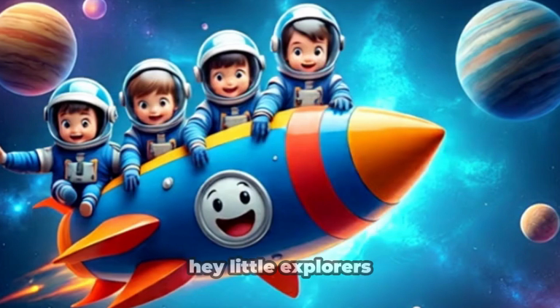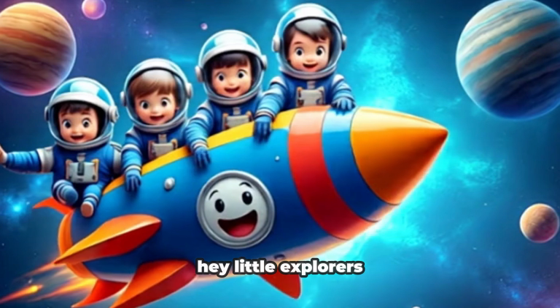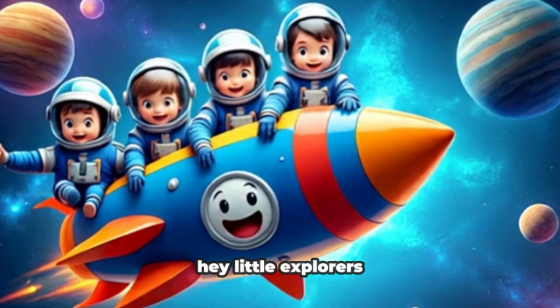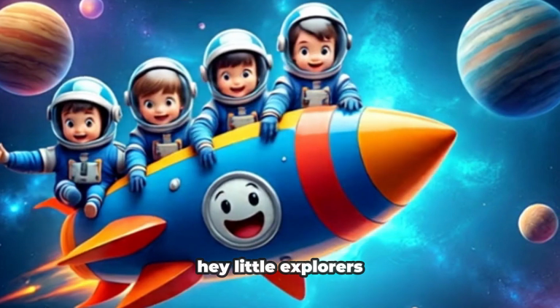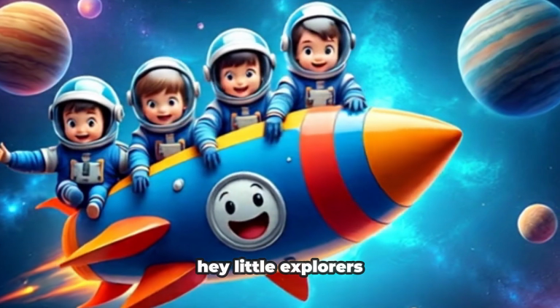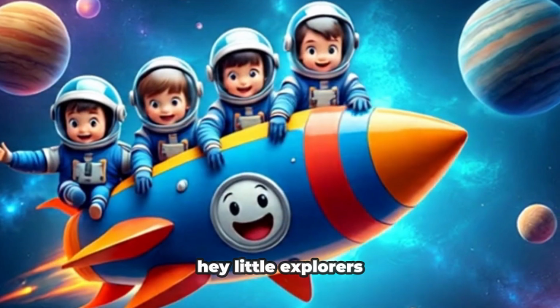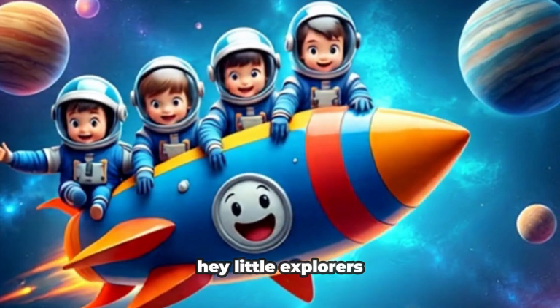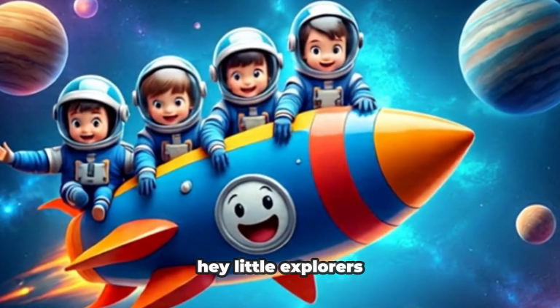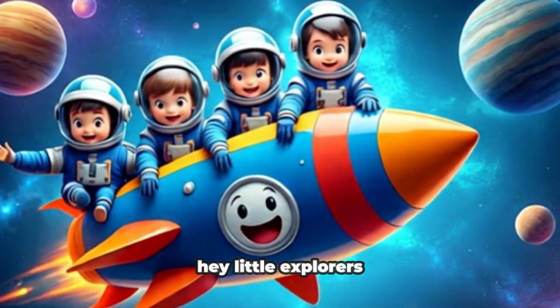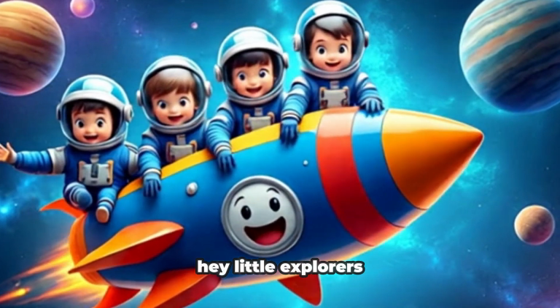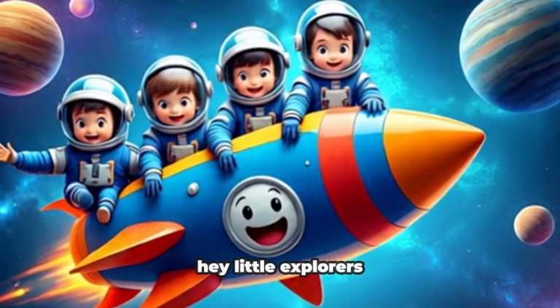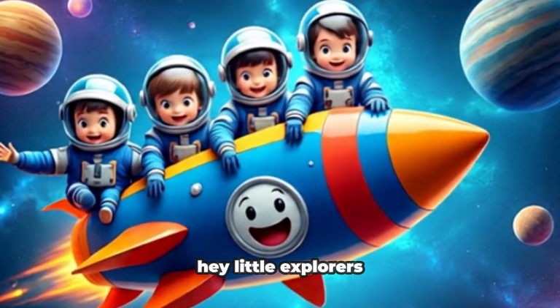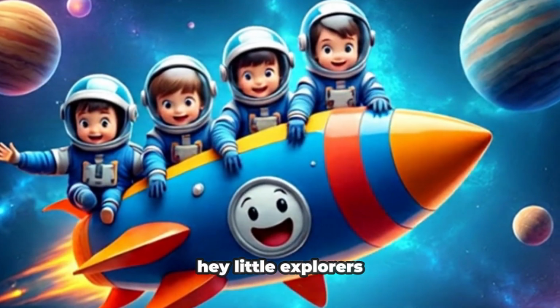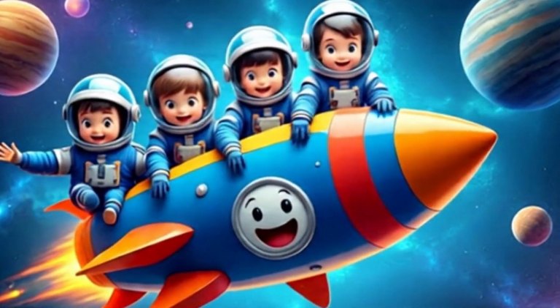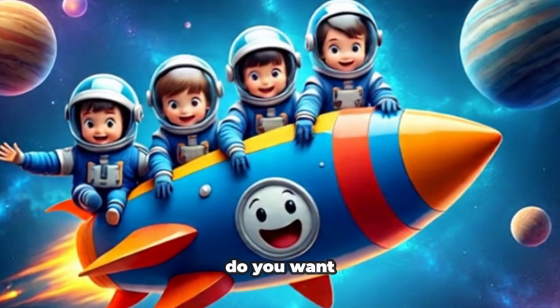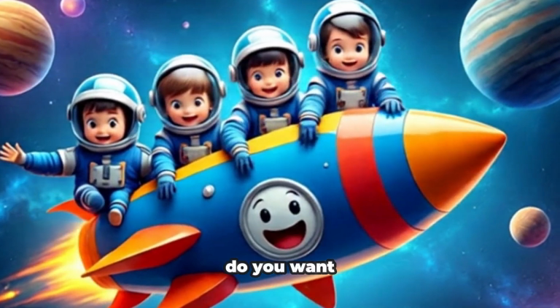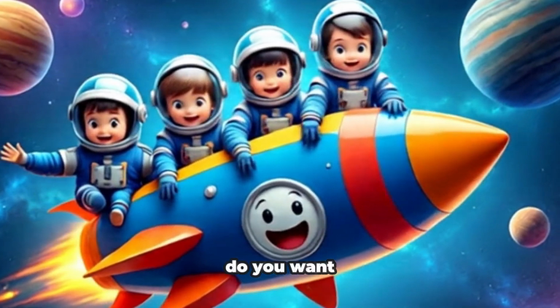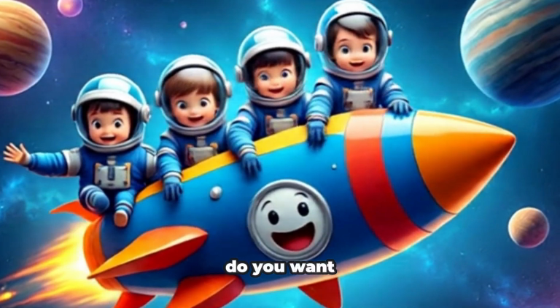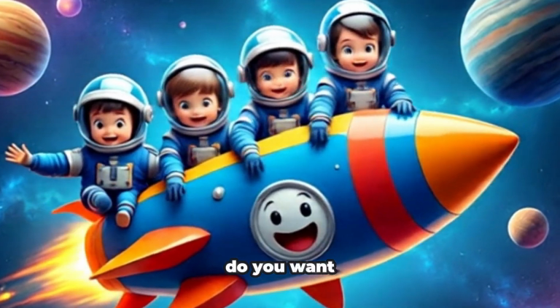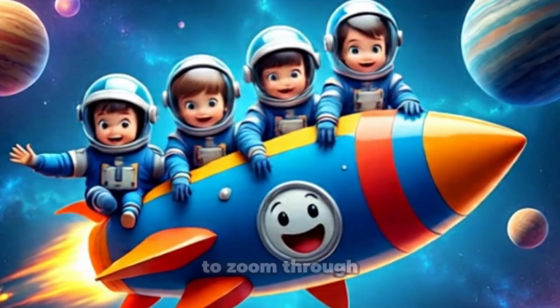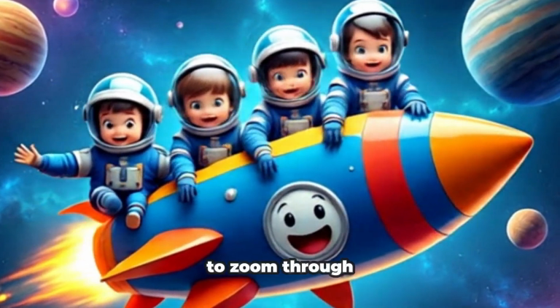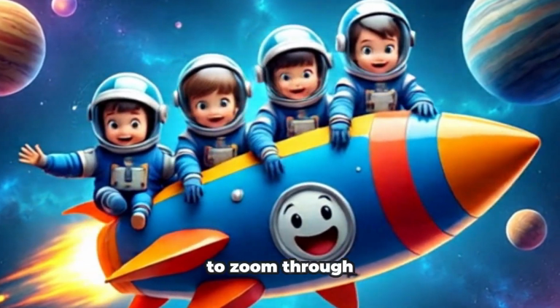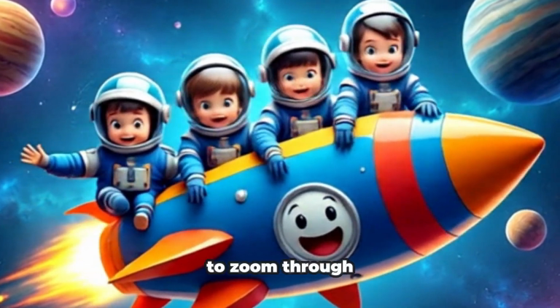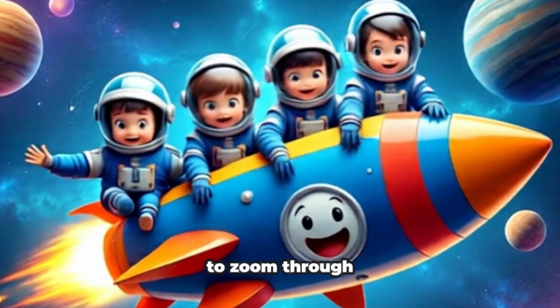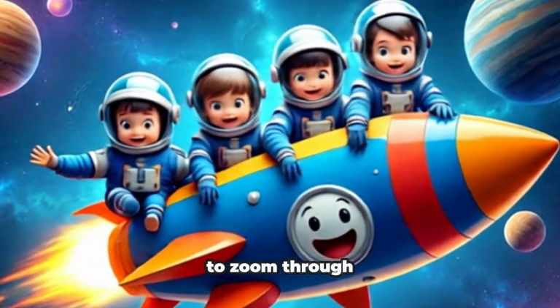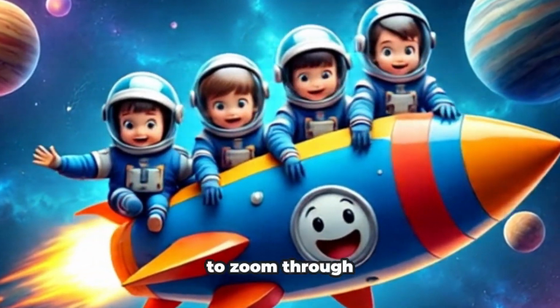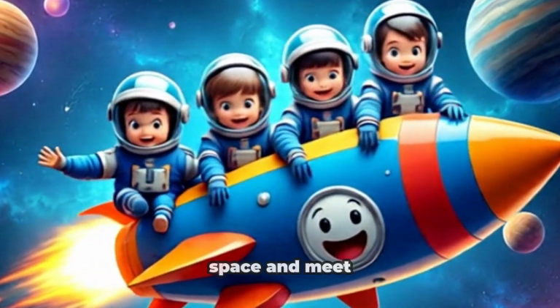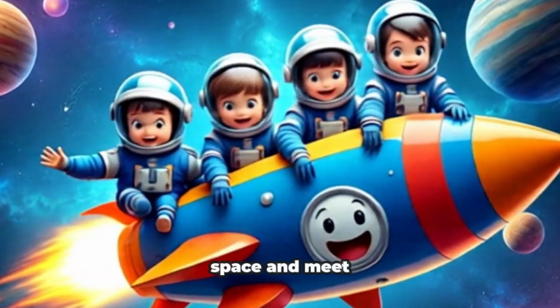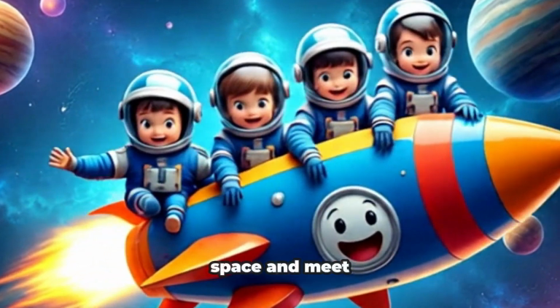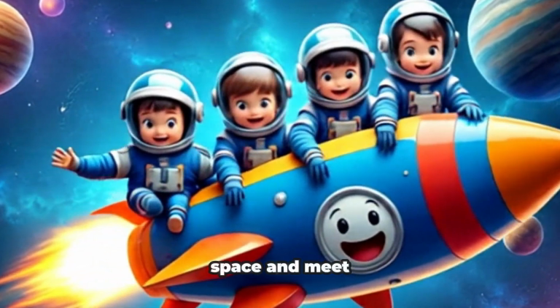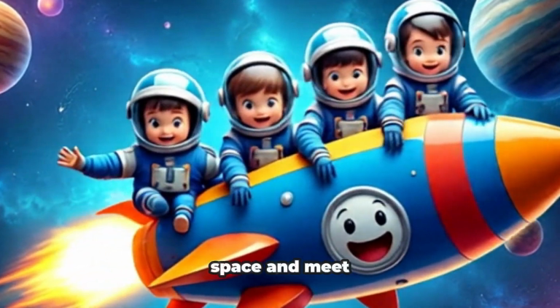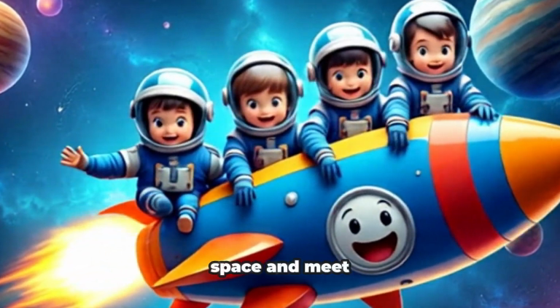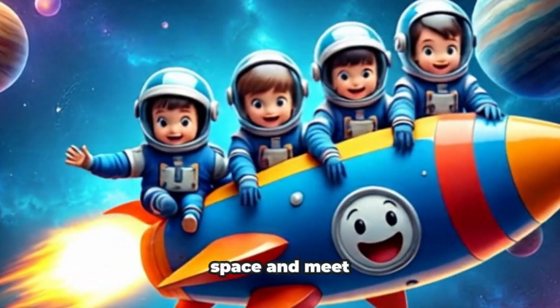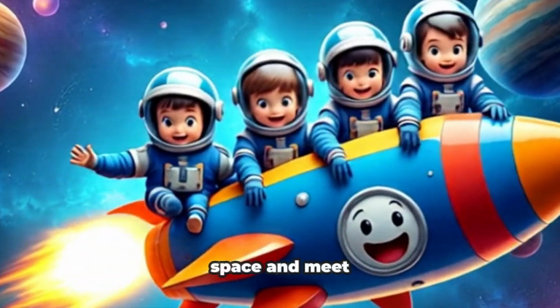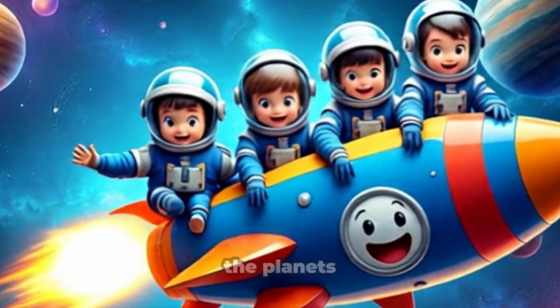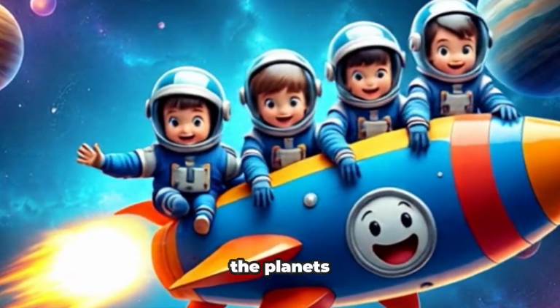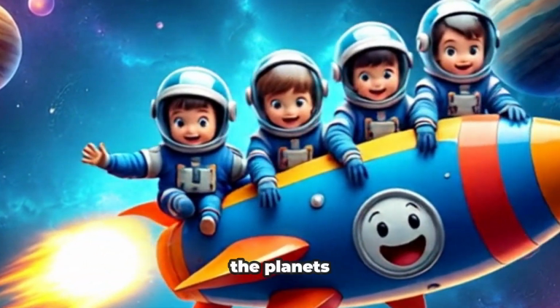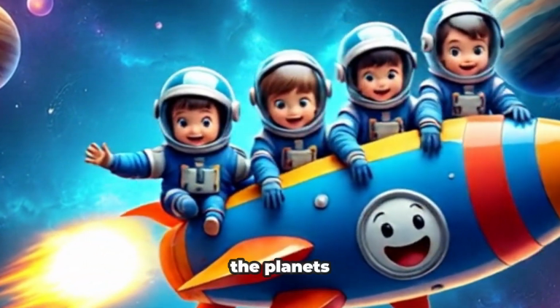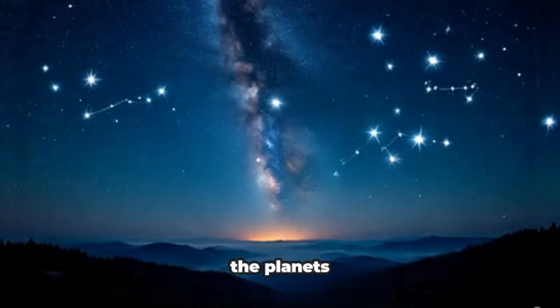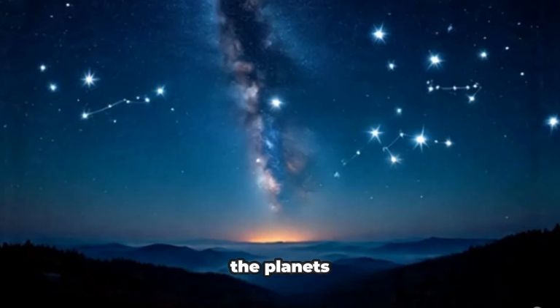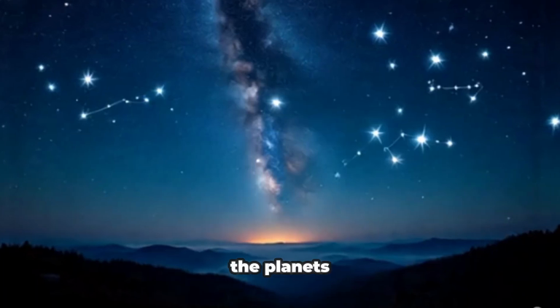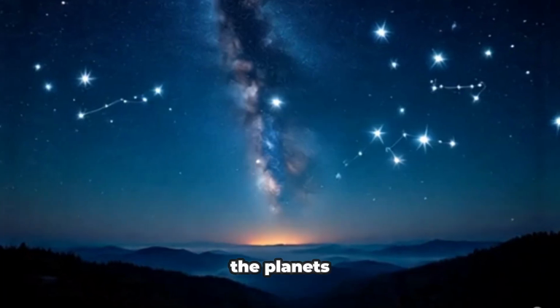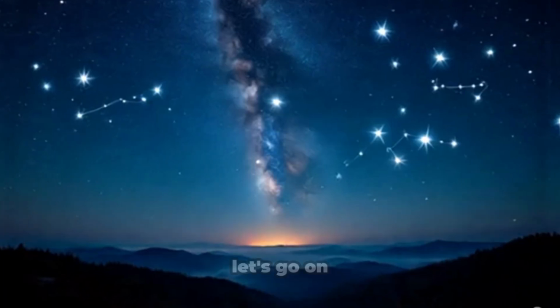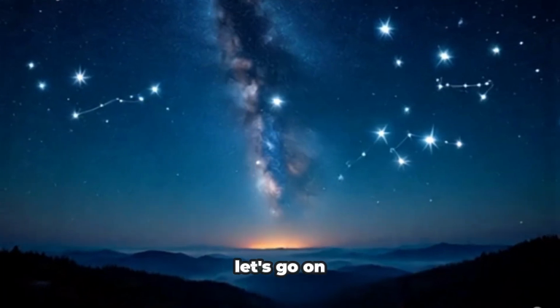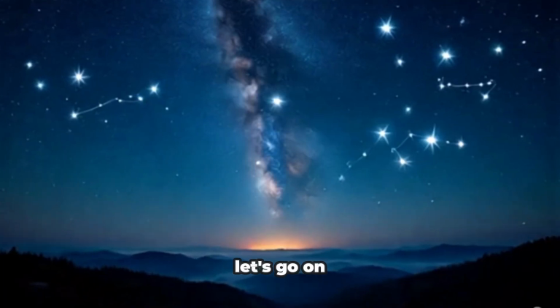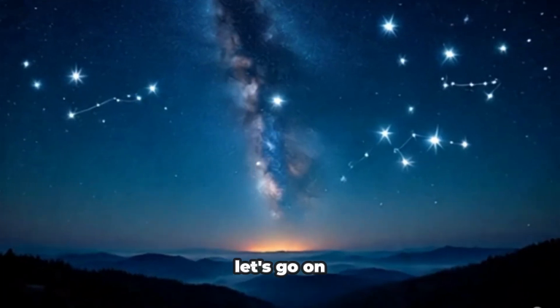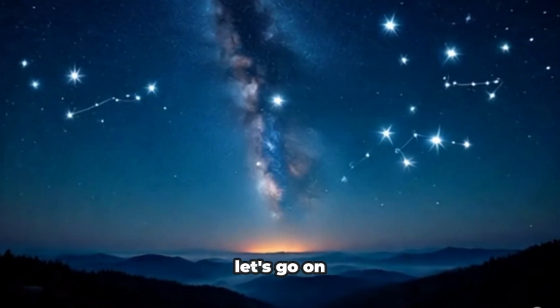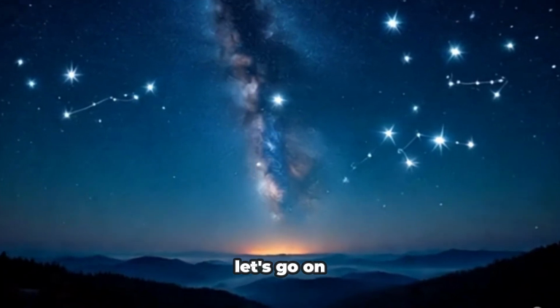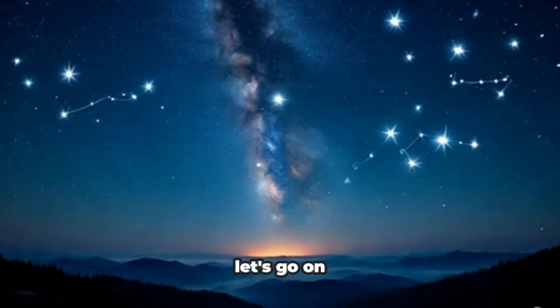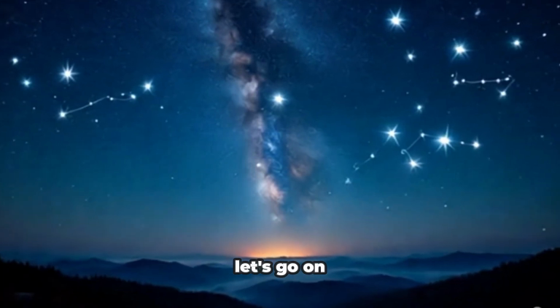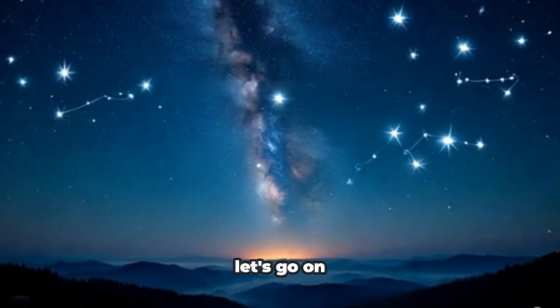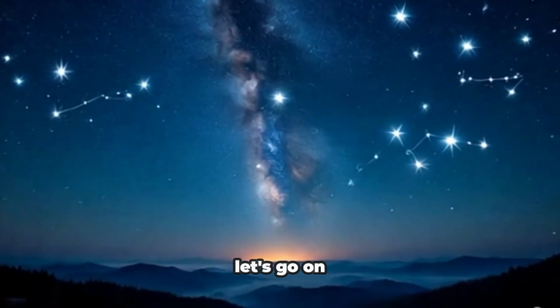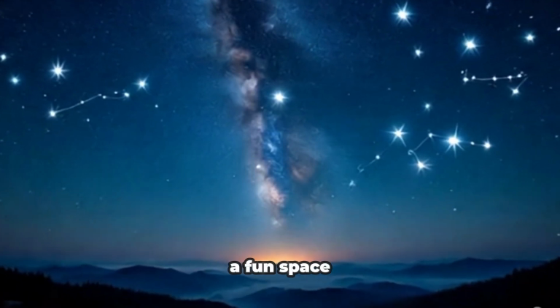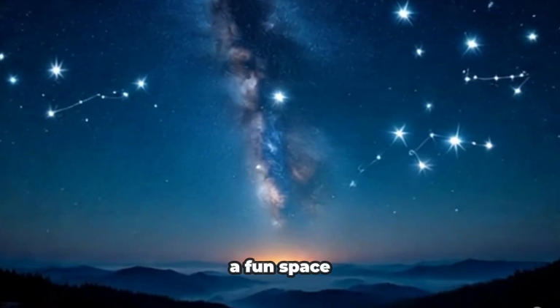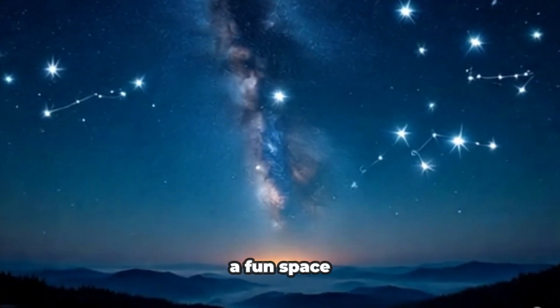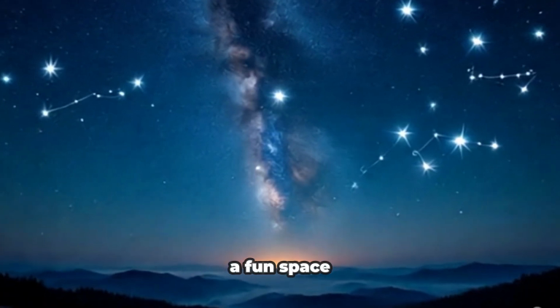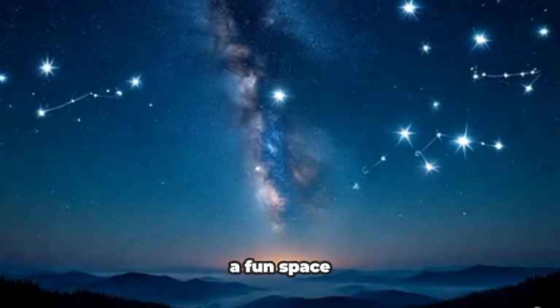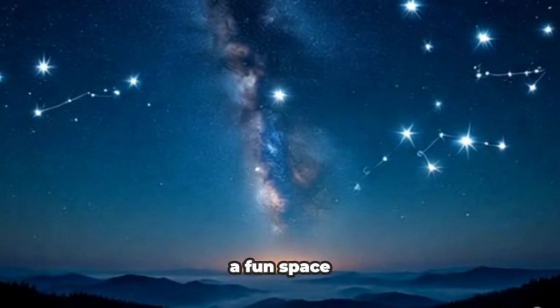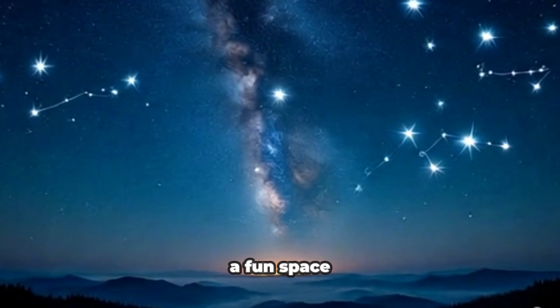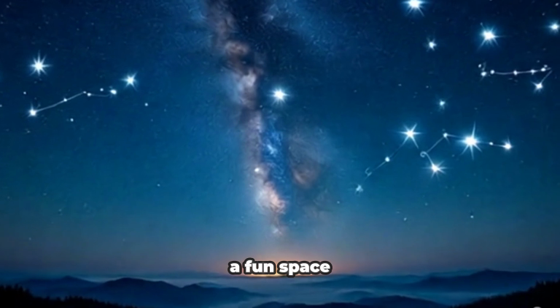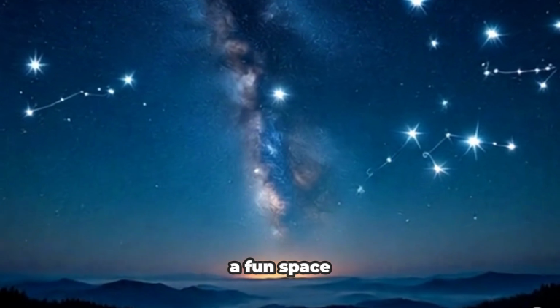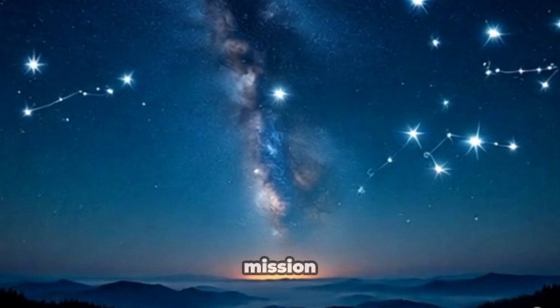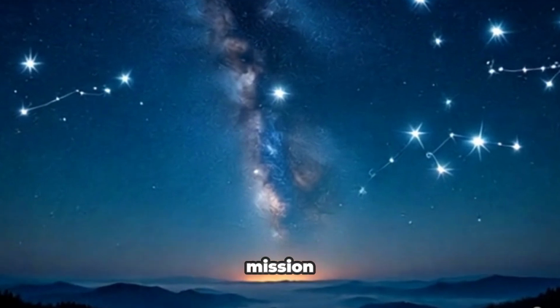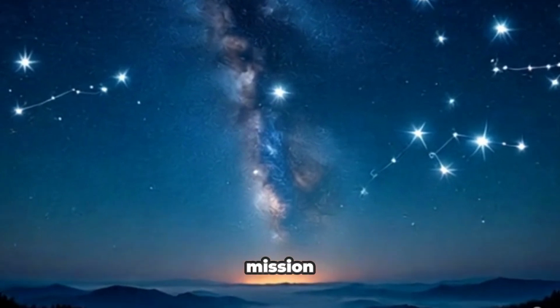Hey, little explorers! Do you want to zoom through space and meet the planets? Let's go on a fun space mission!